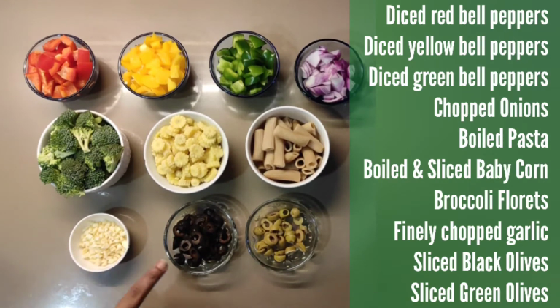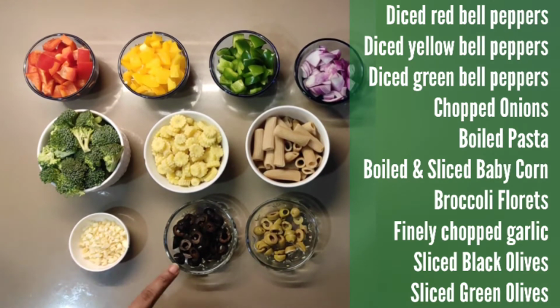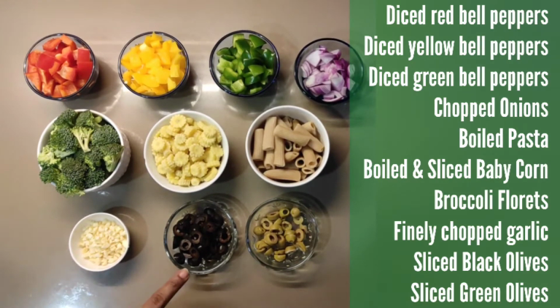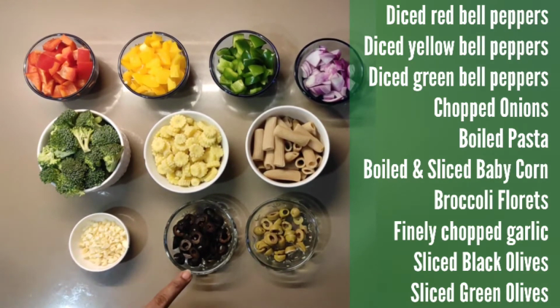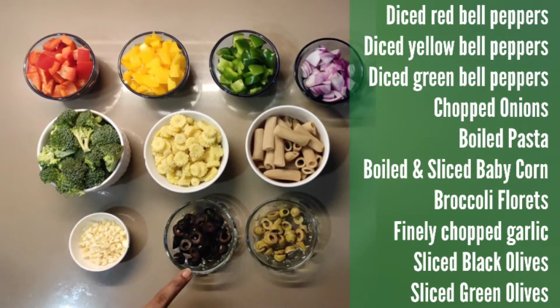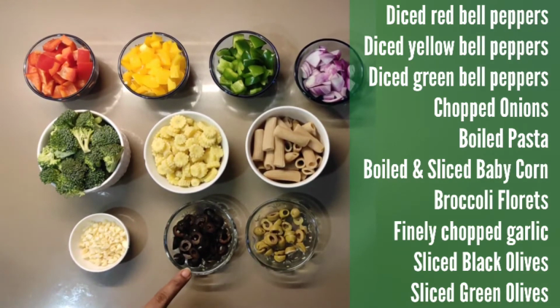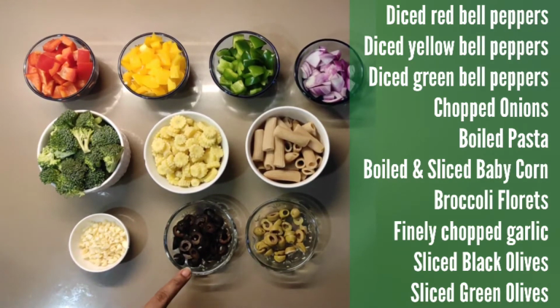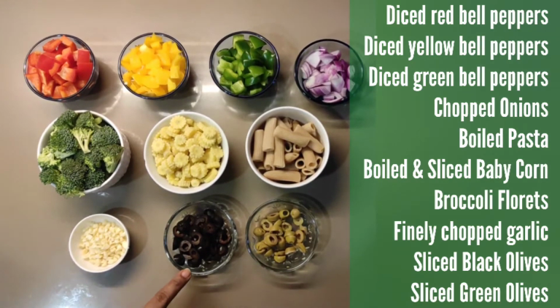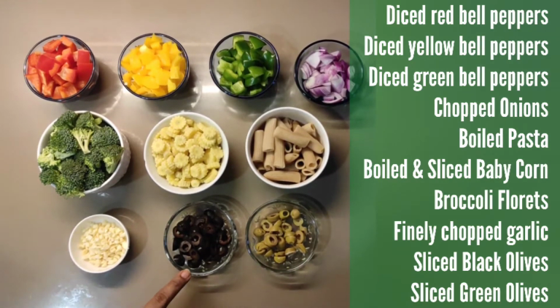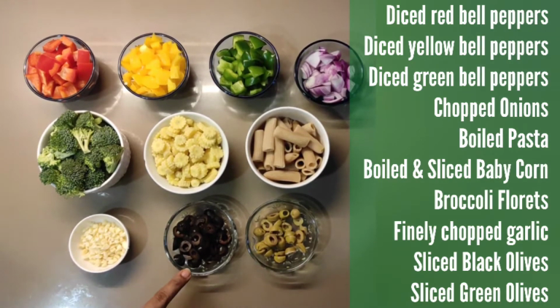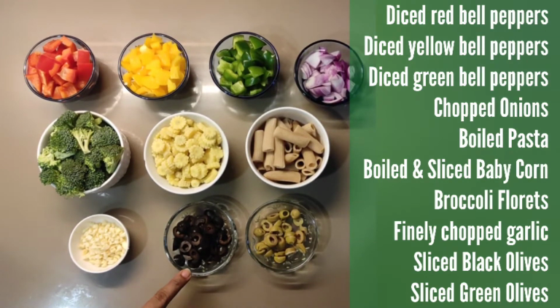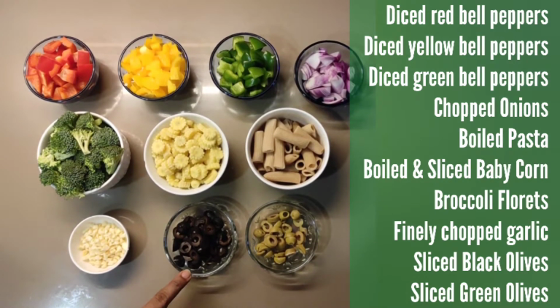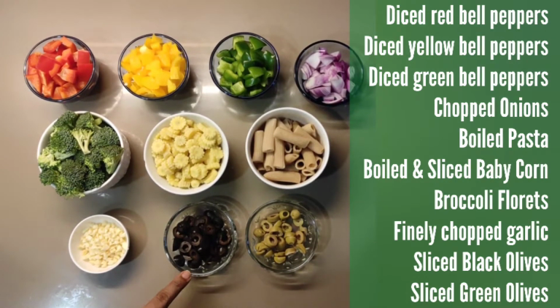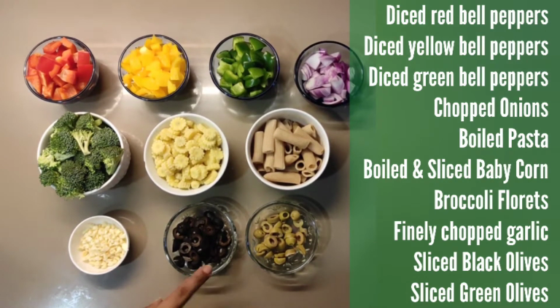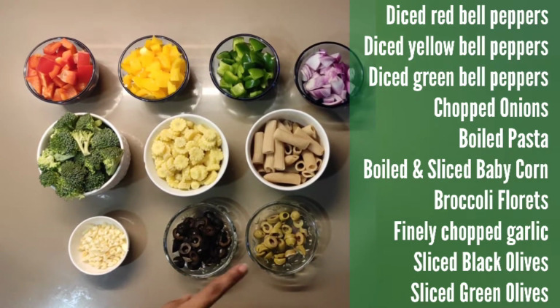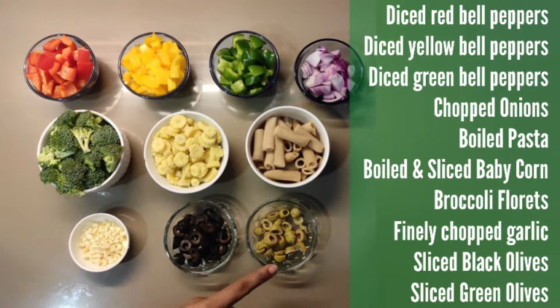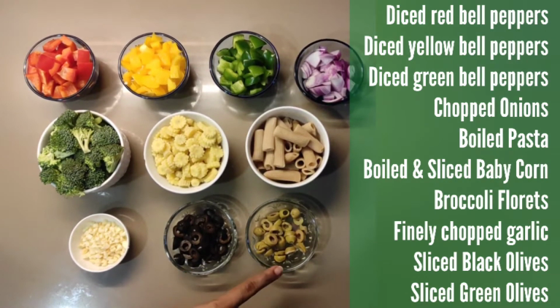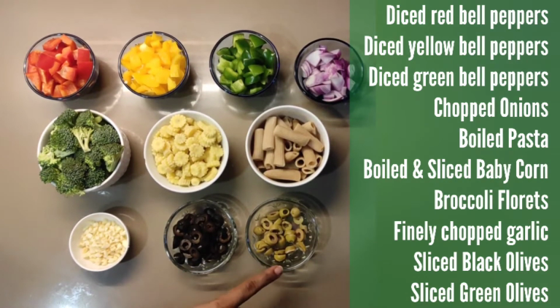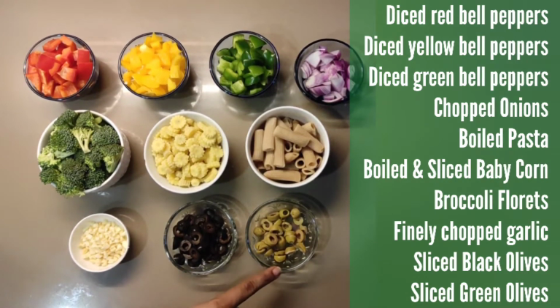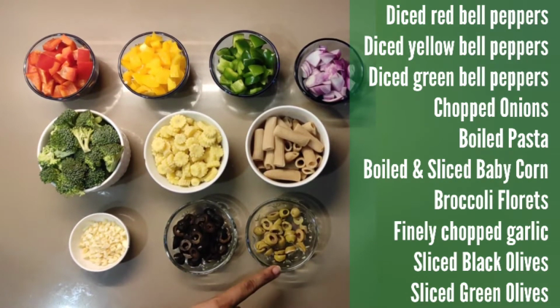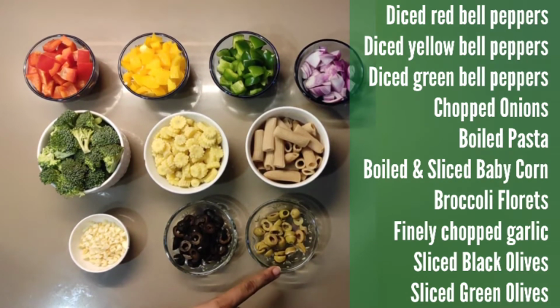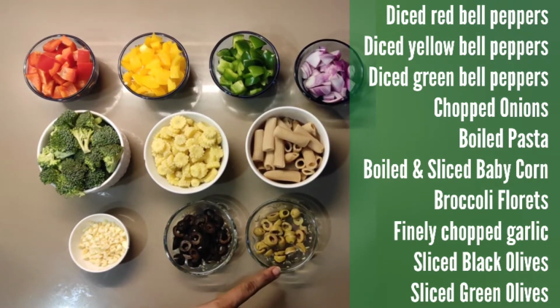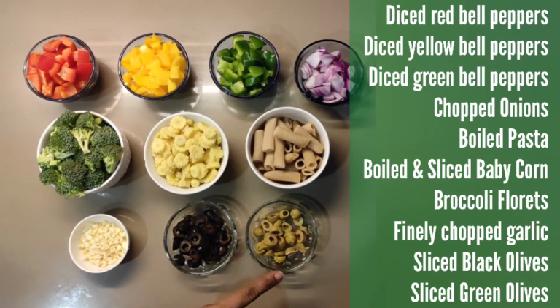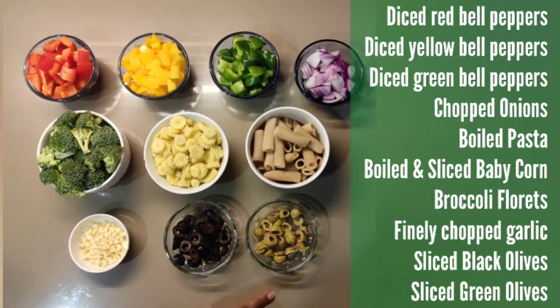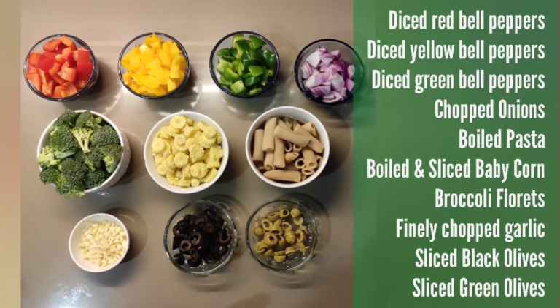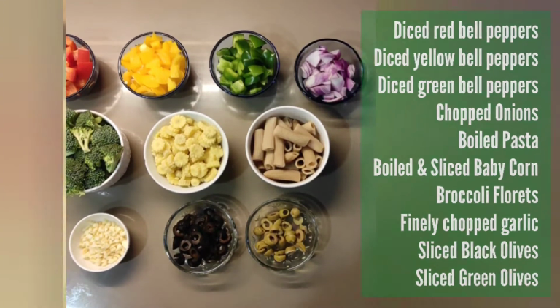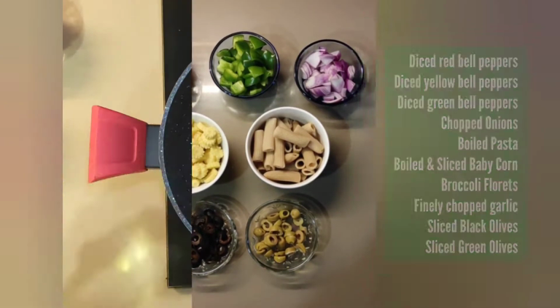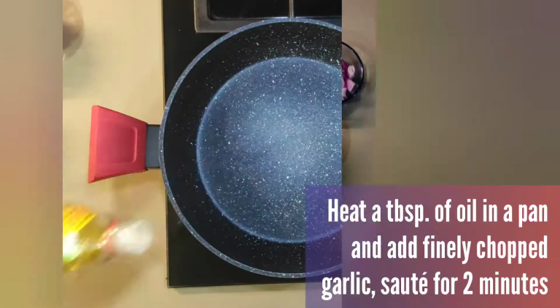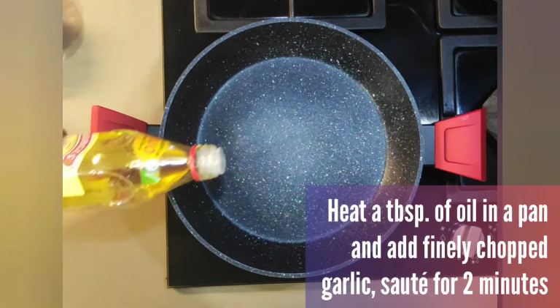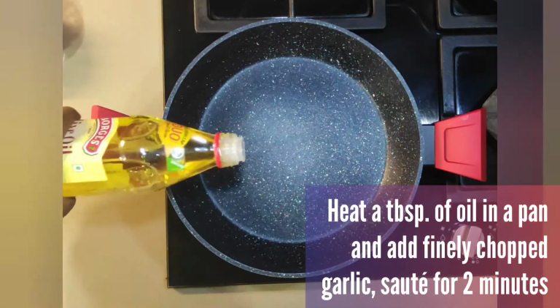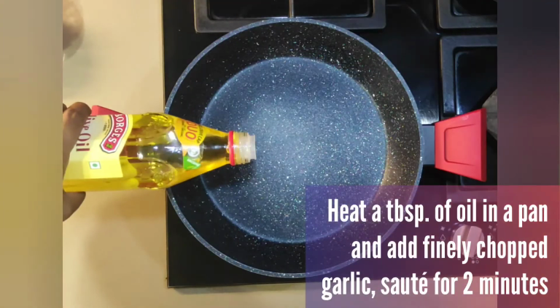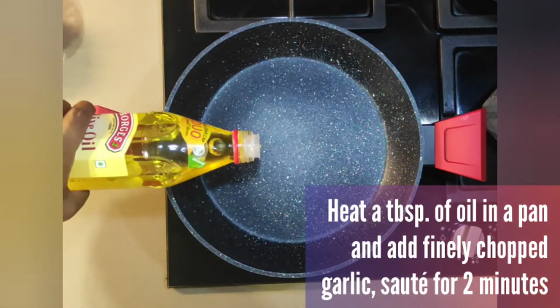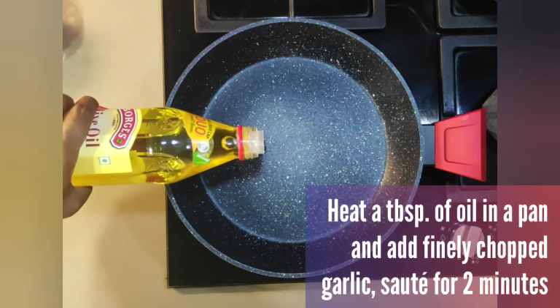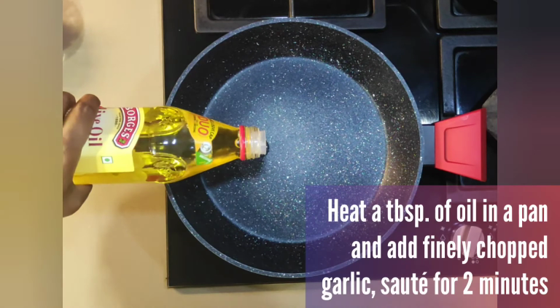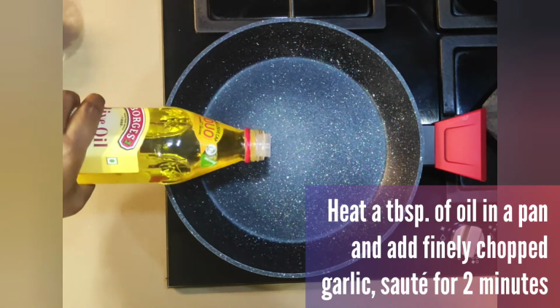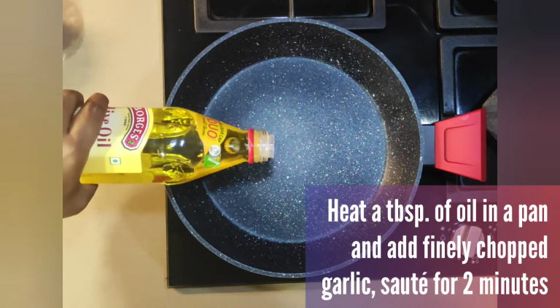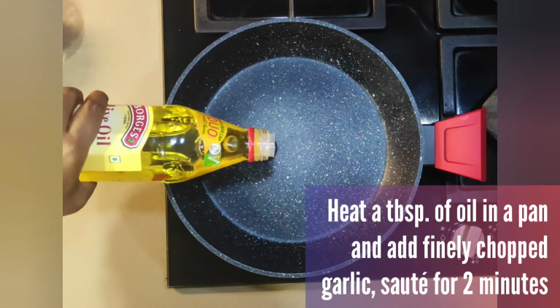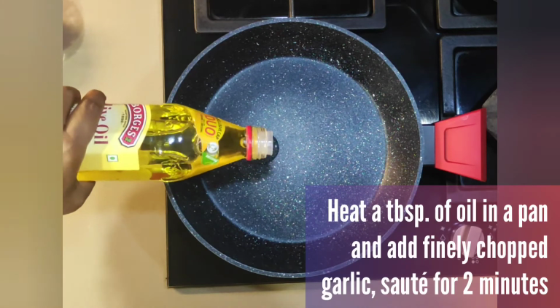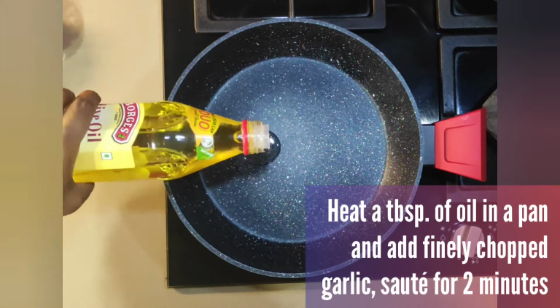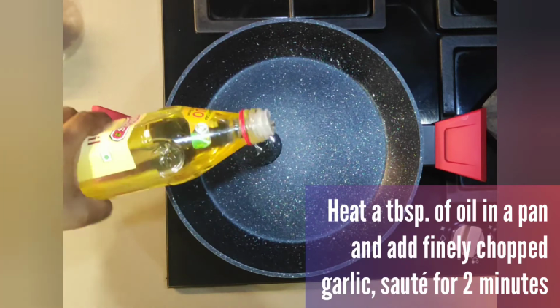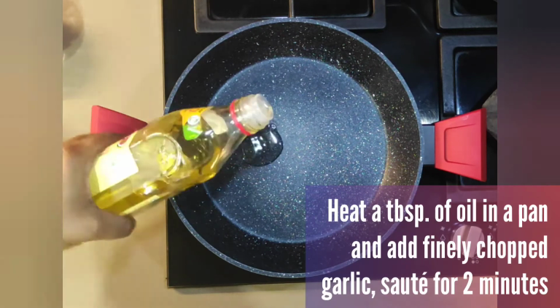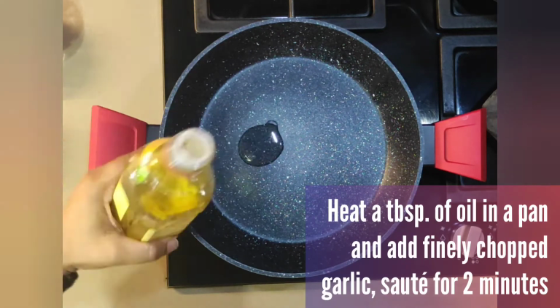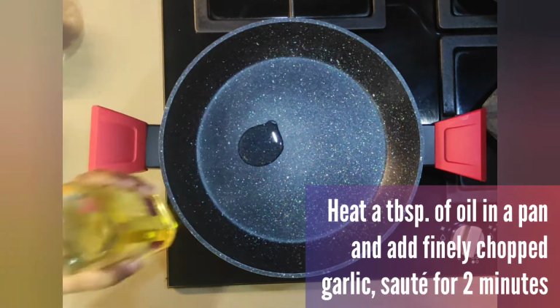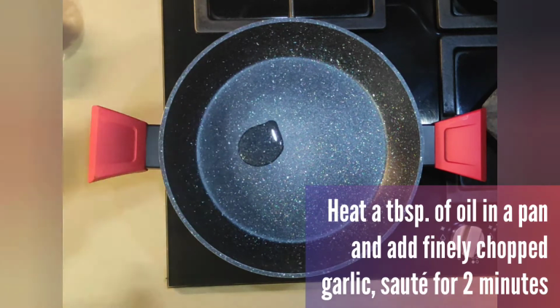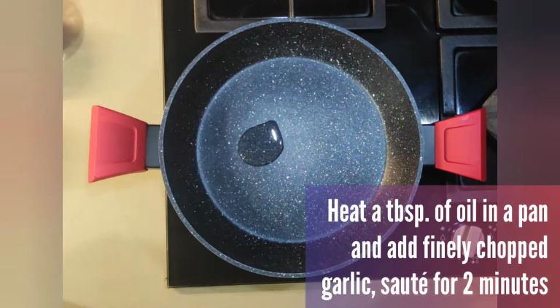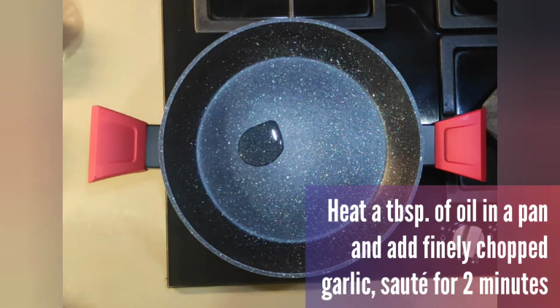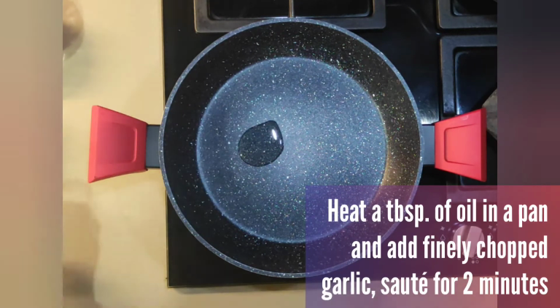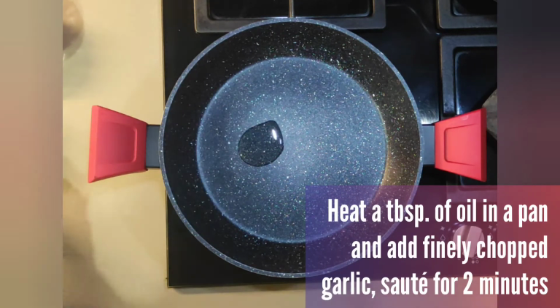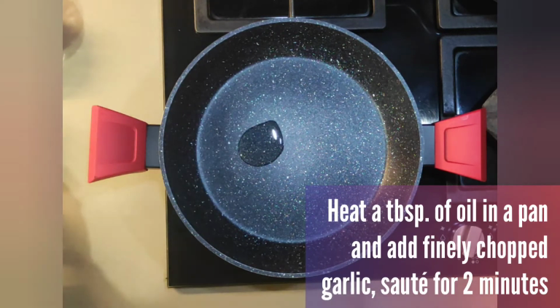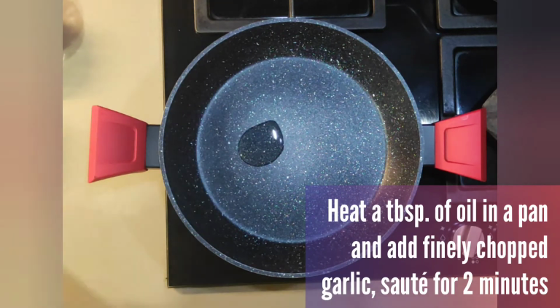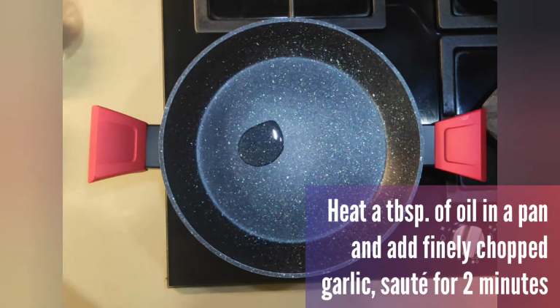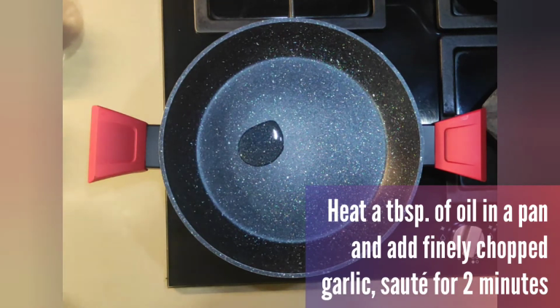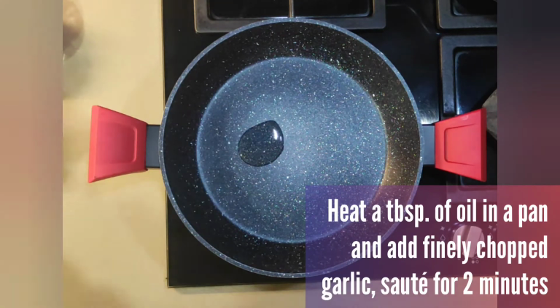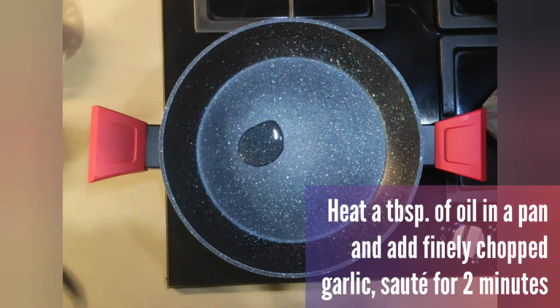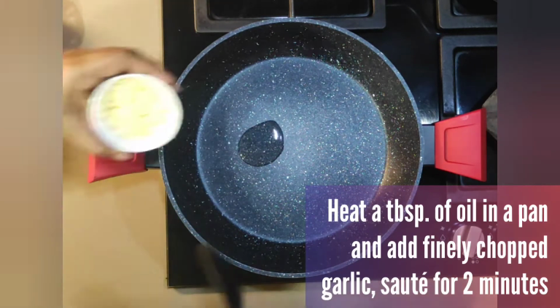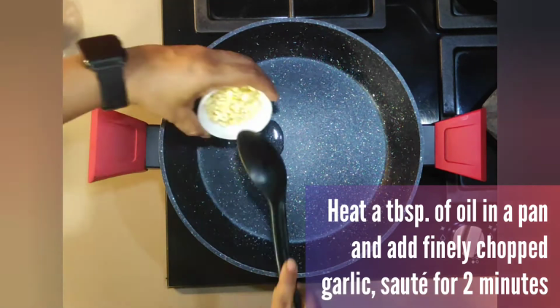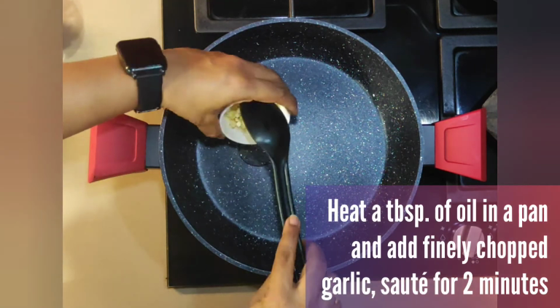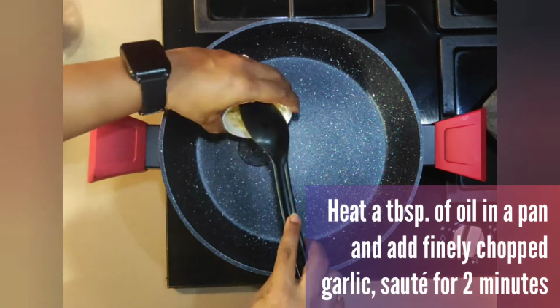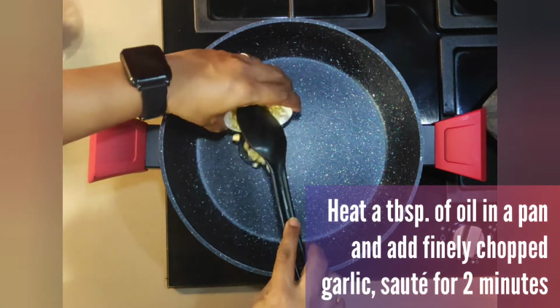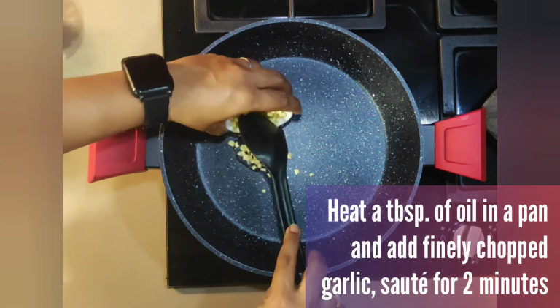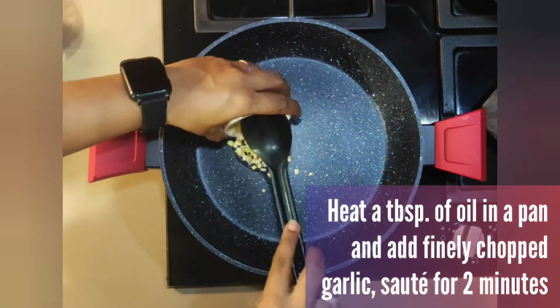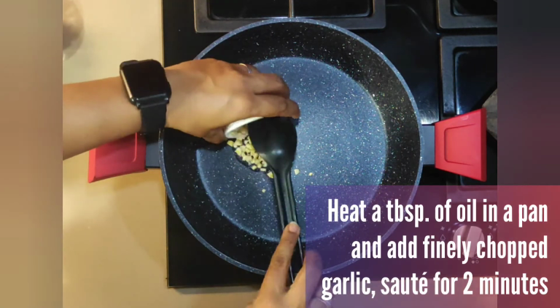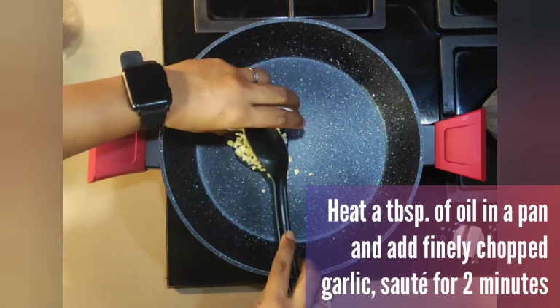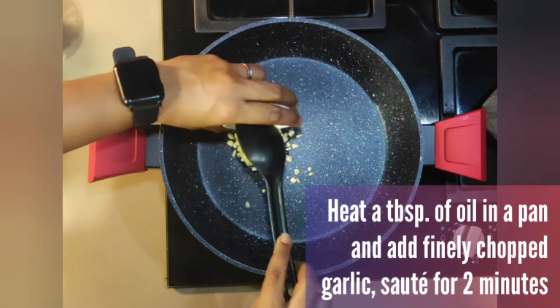Slice black olives, slice green olives. Slice green onions.